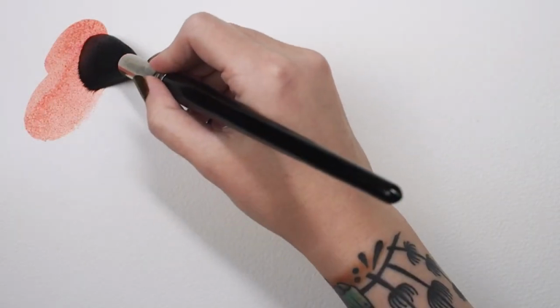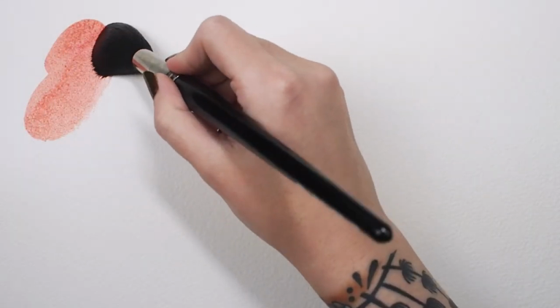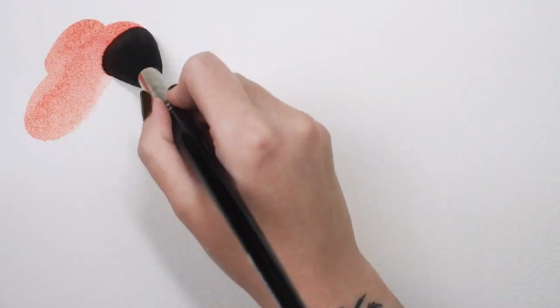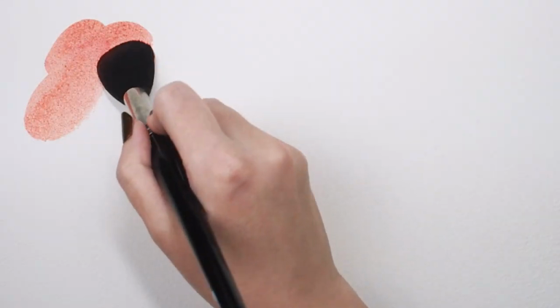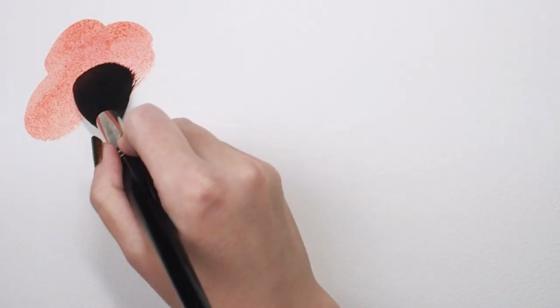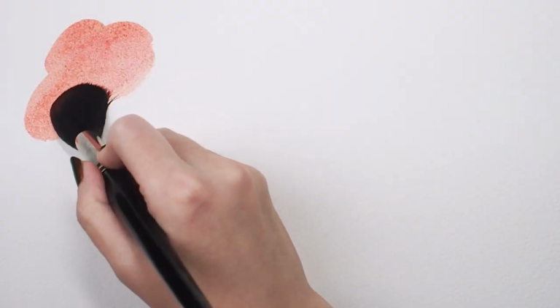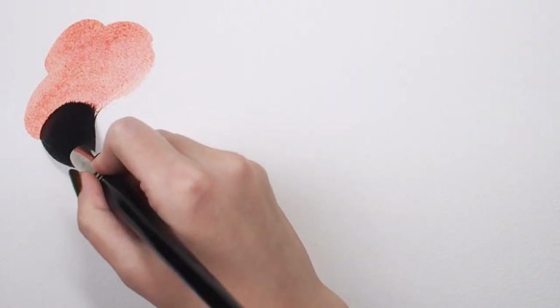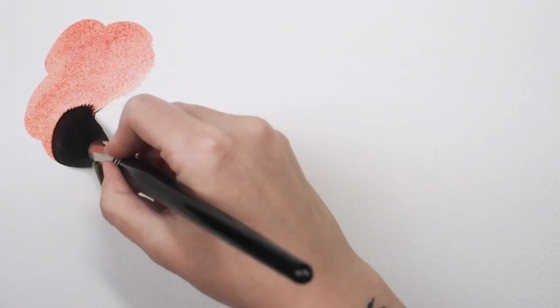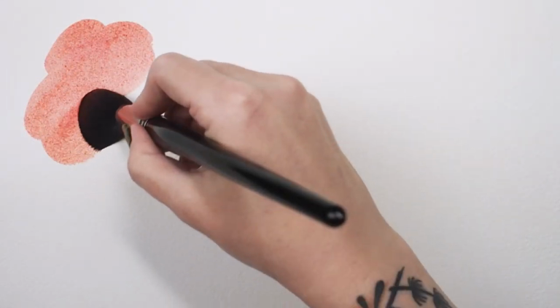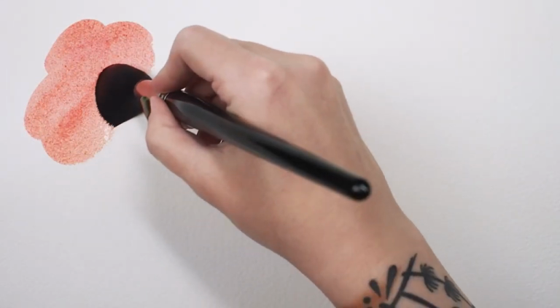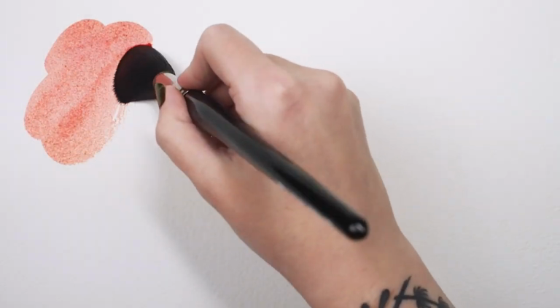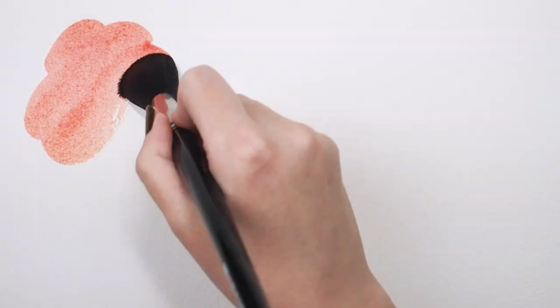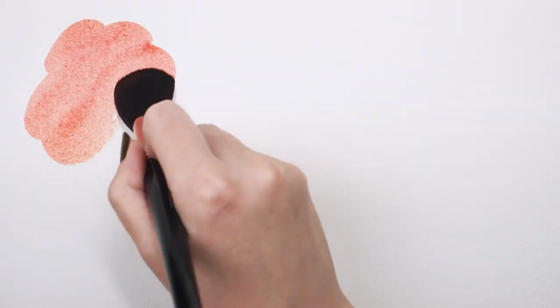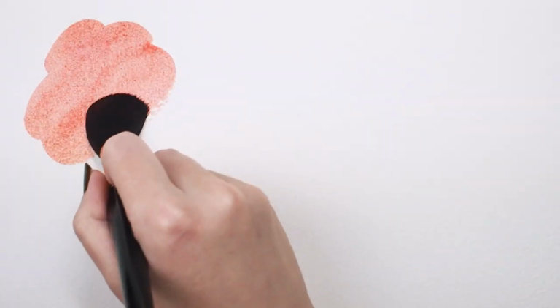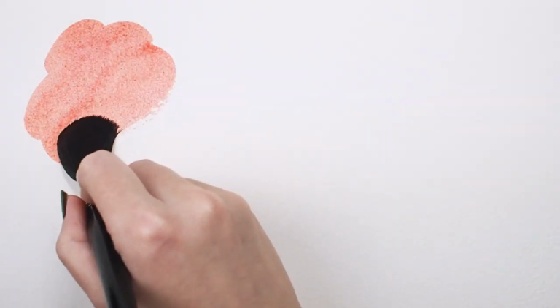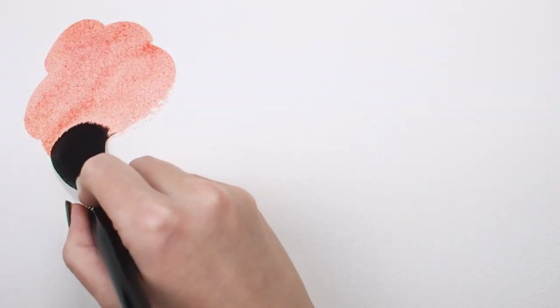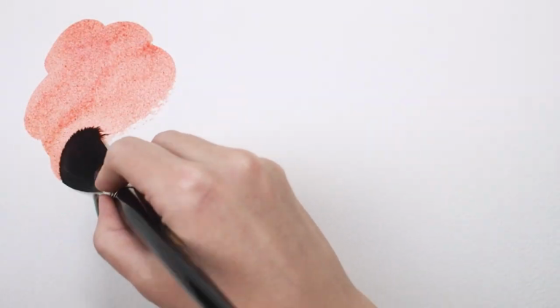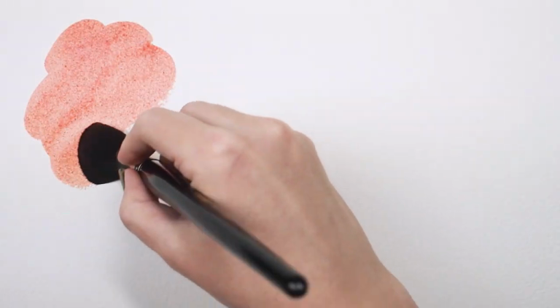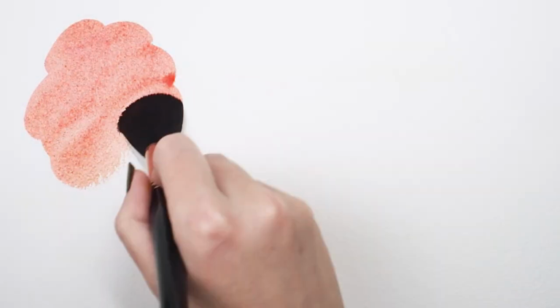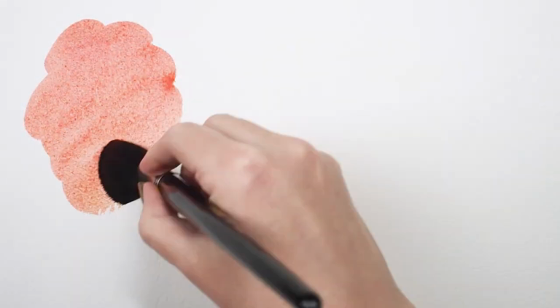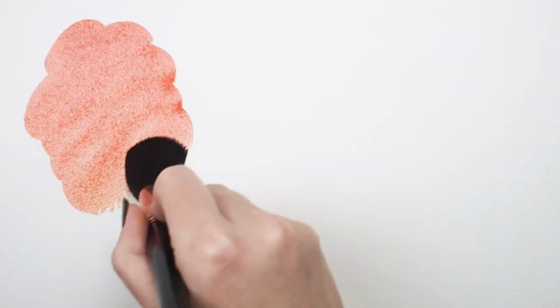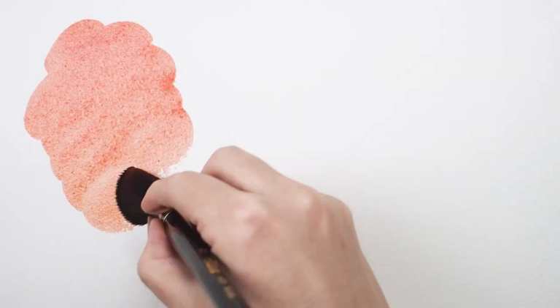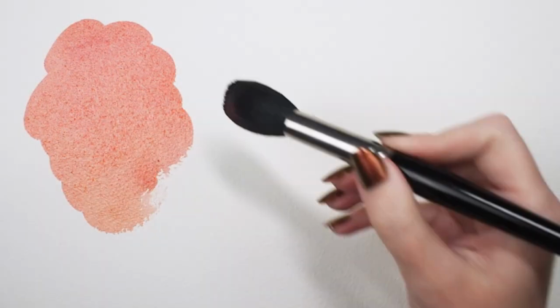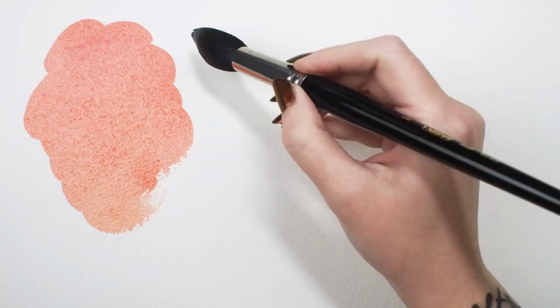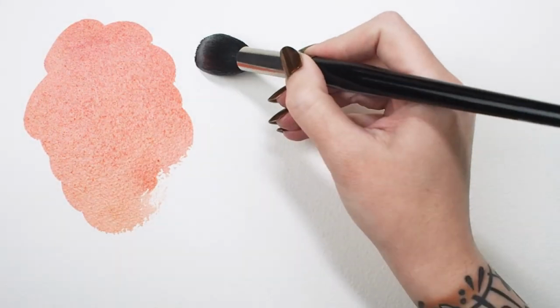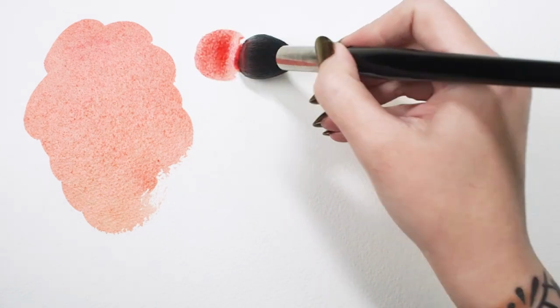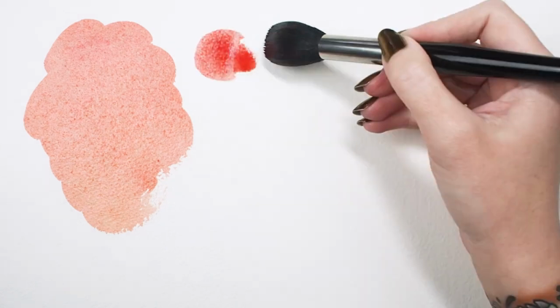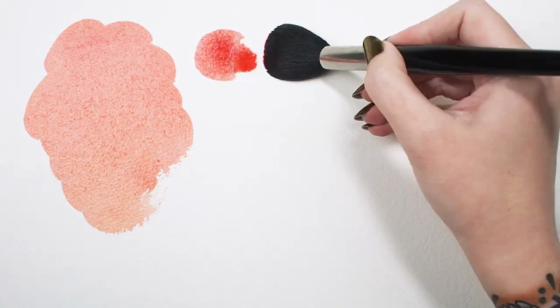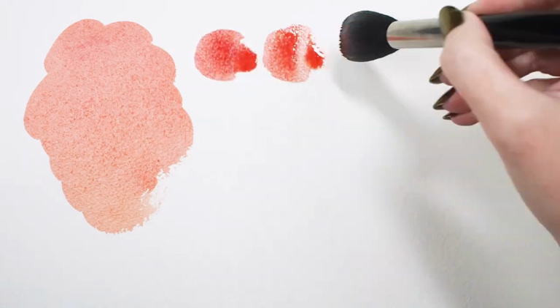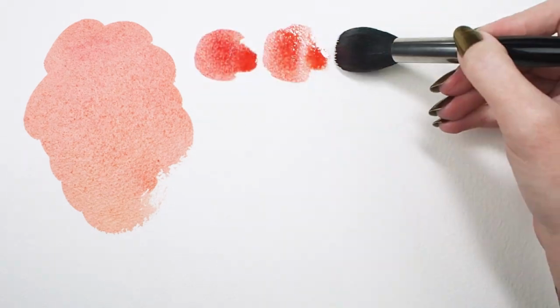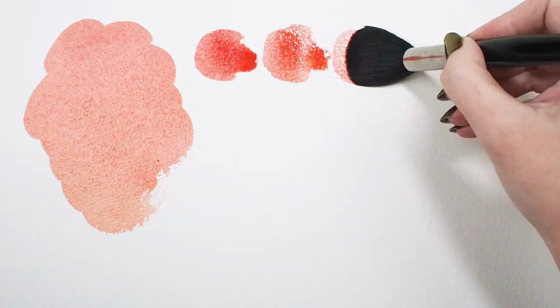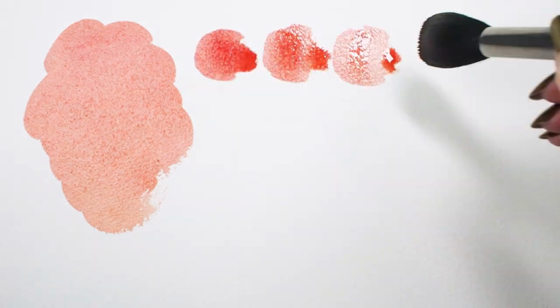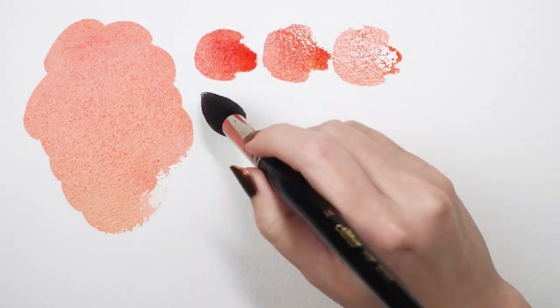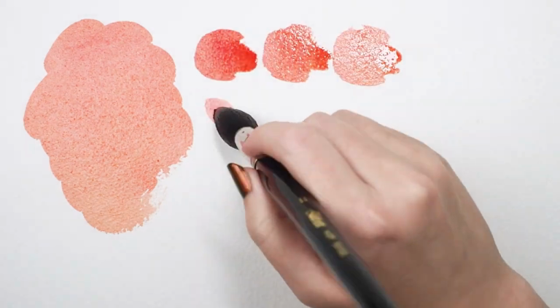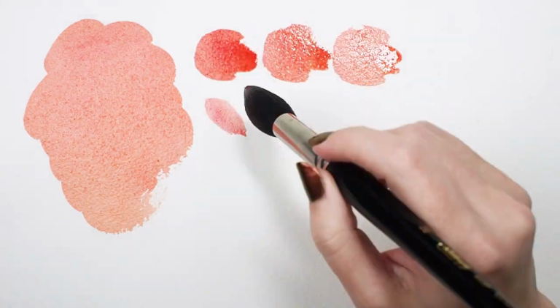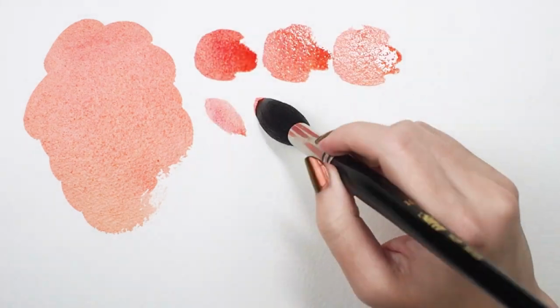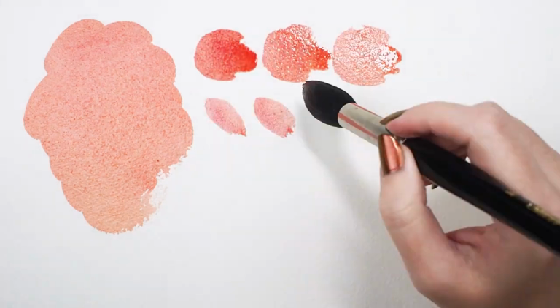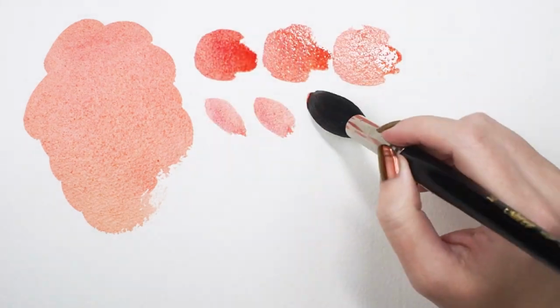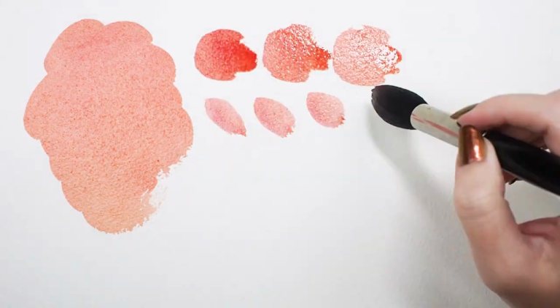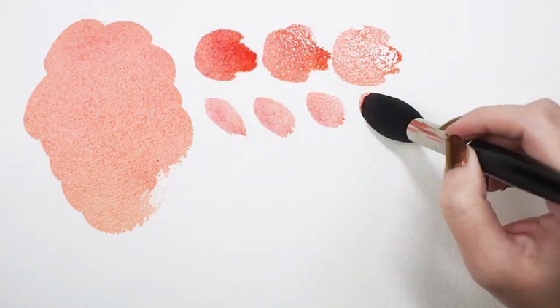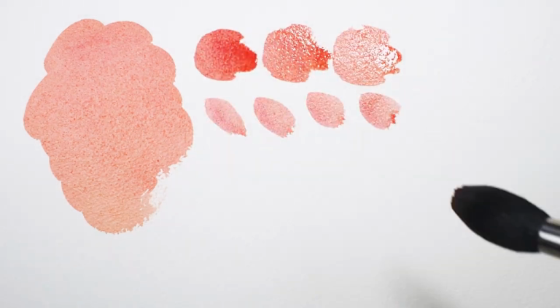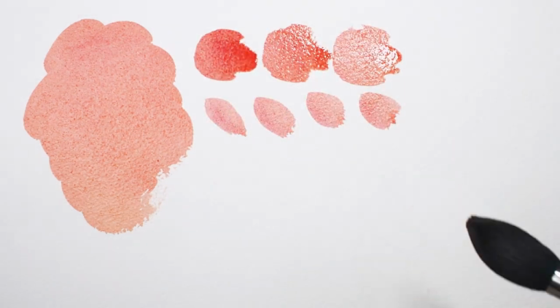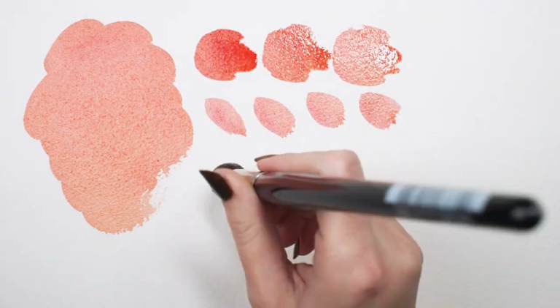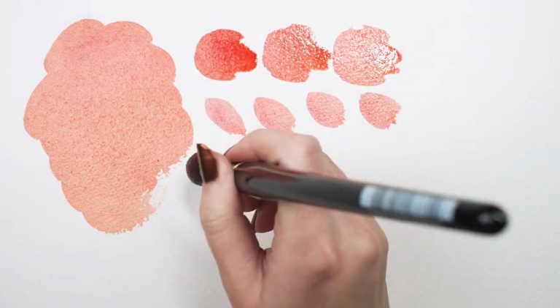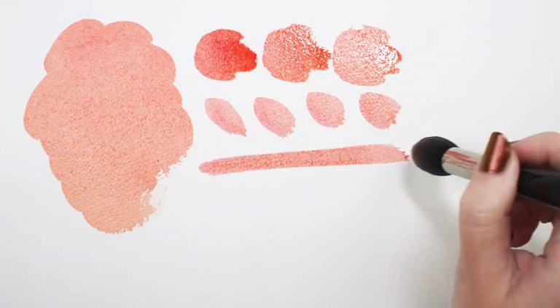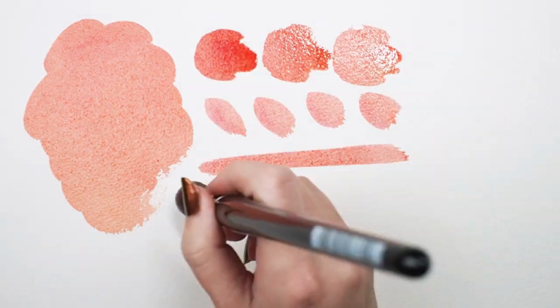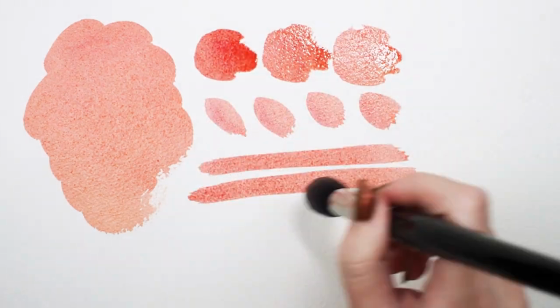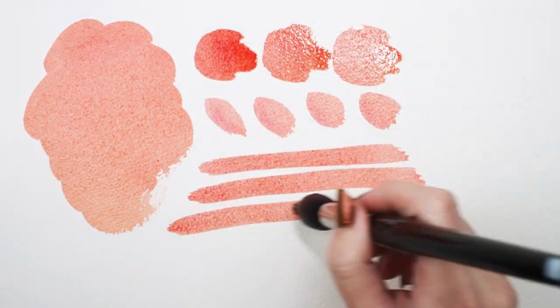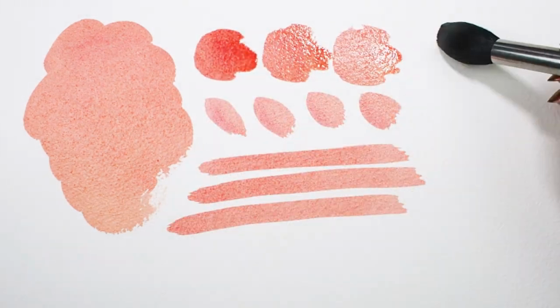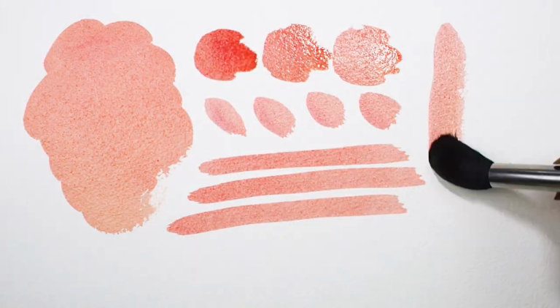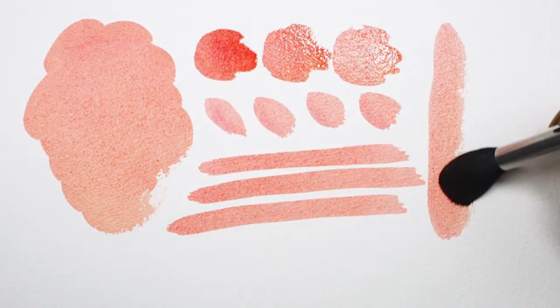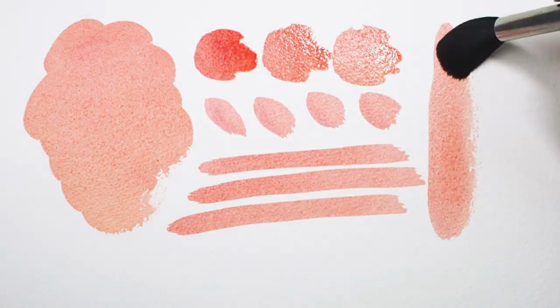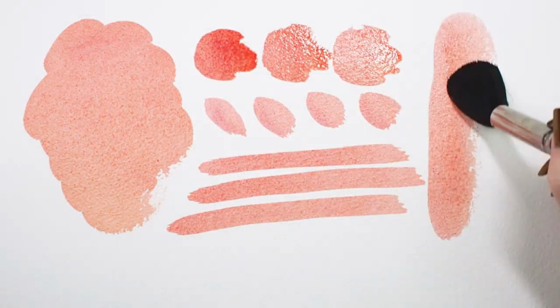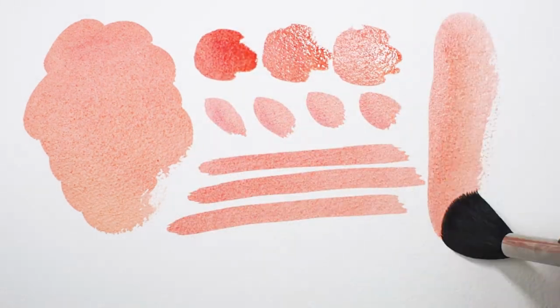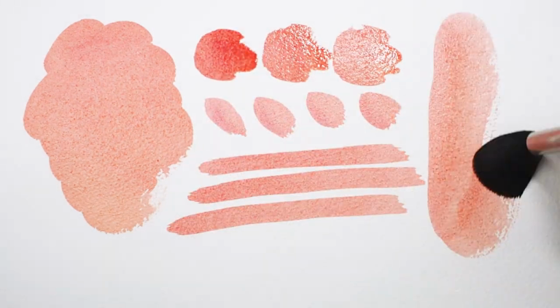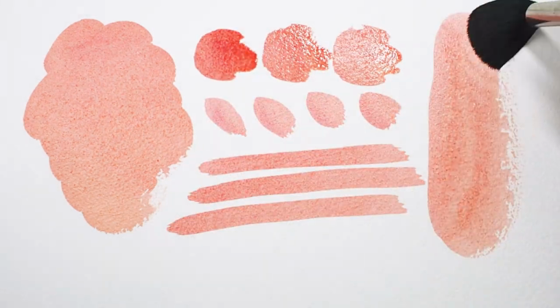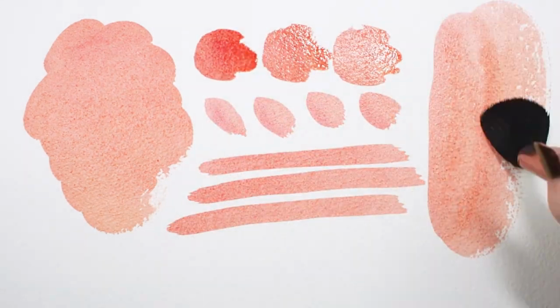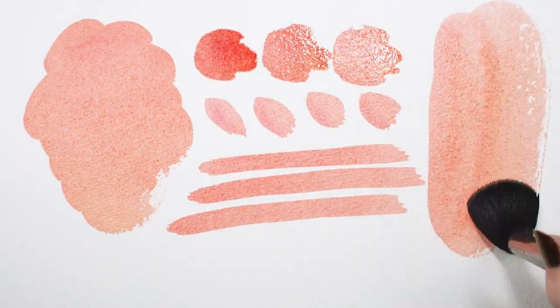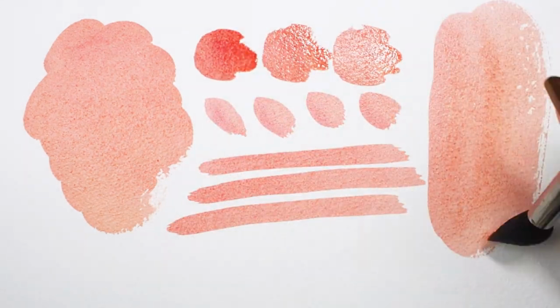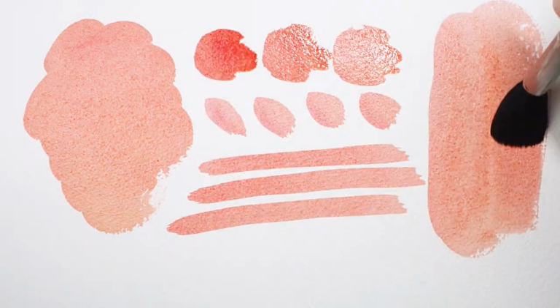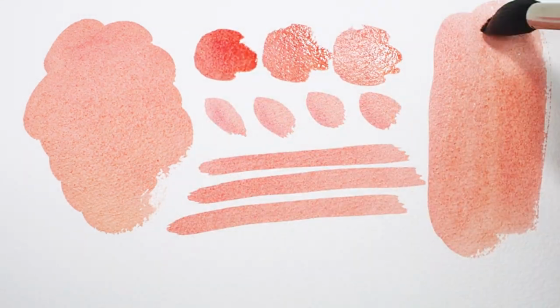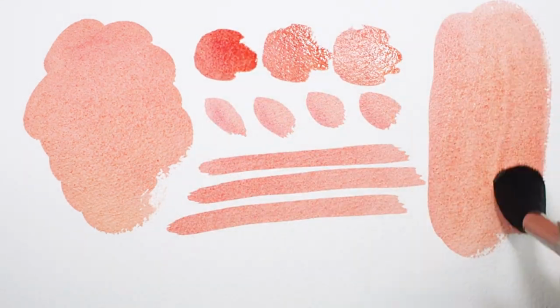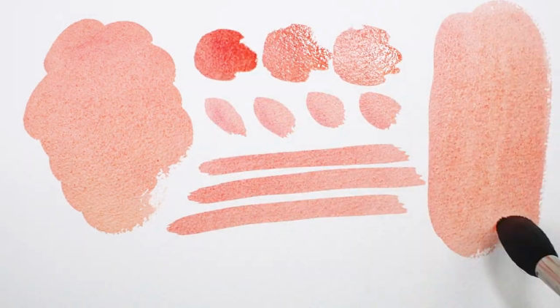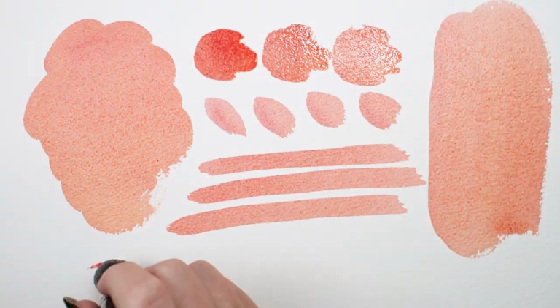Now I'm ready to paint. Round mops are great for coverage, applying generous amounts of color to your surface, as I'm doing here in watercolor.